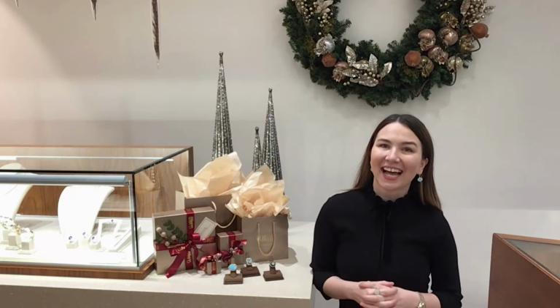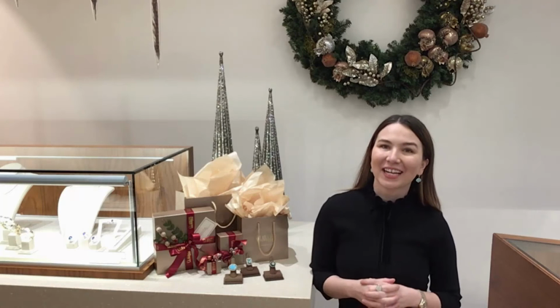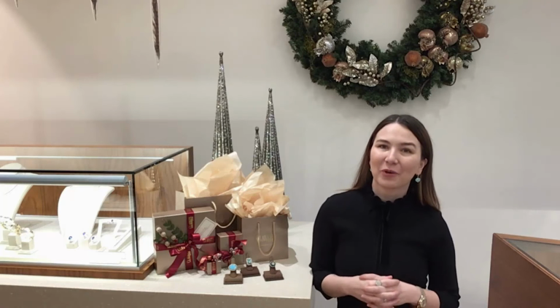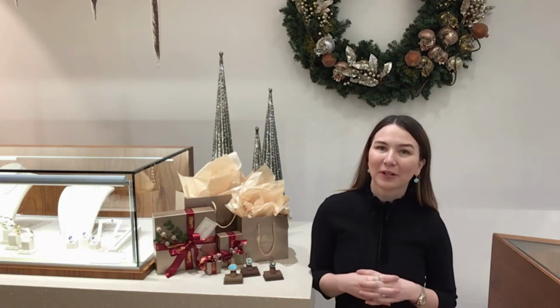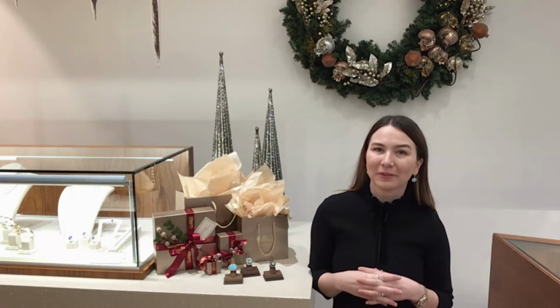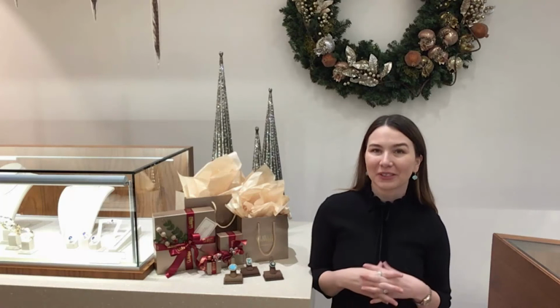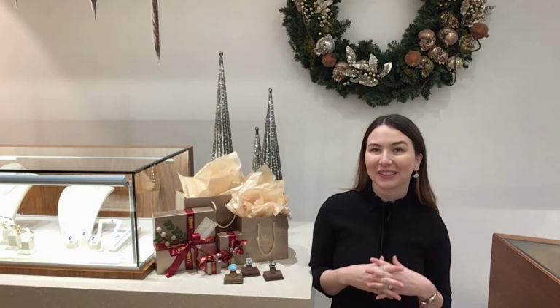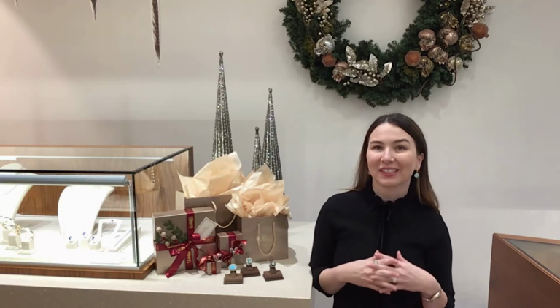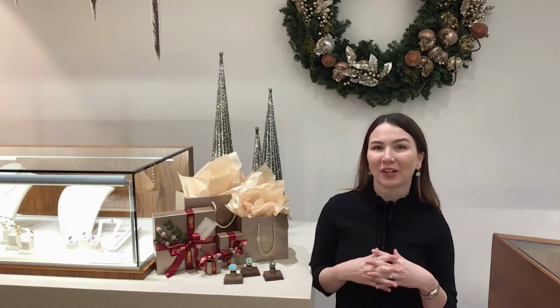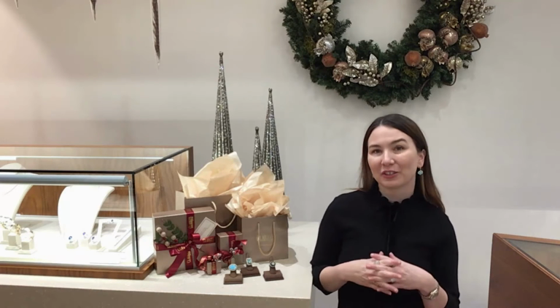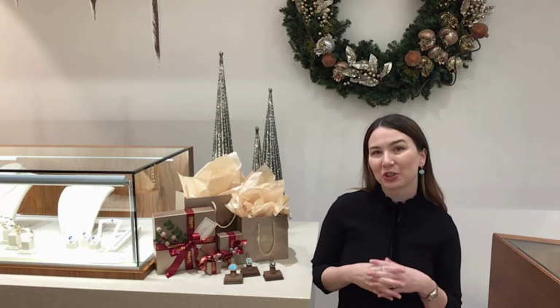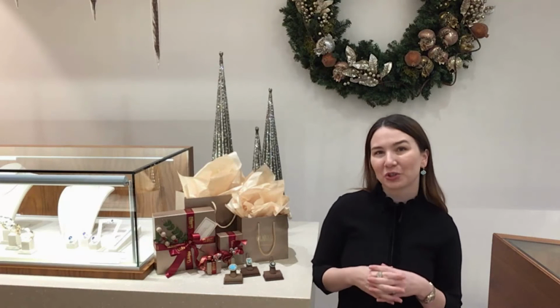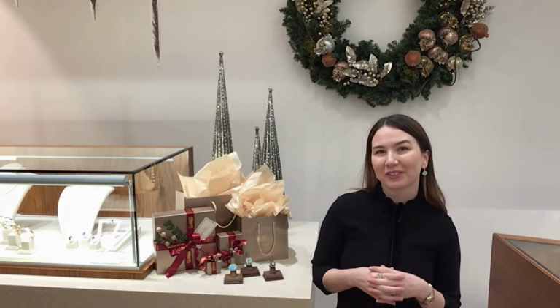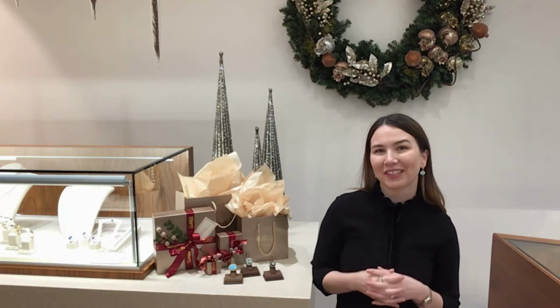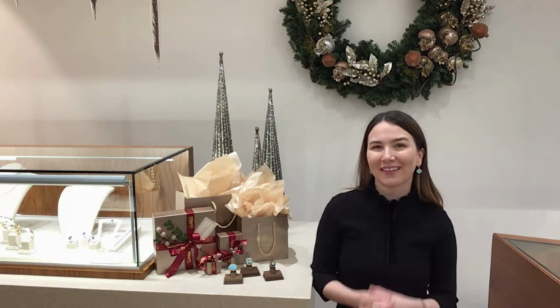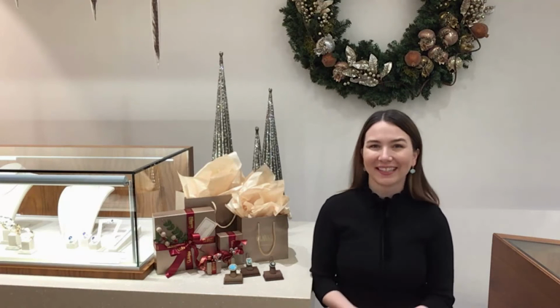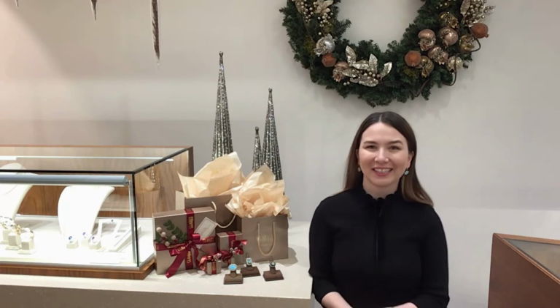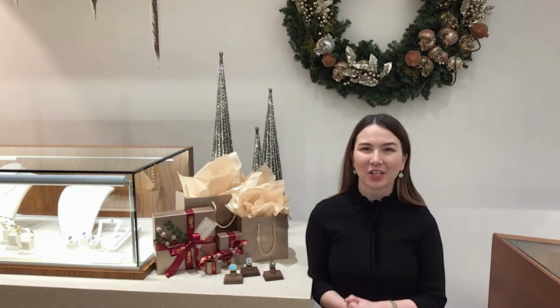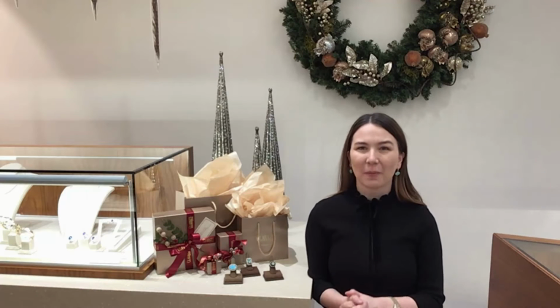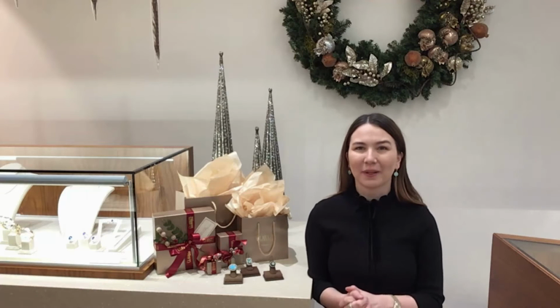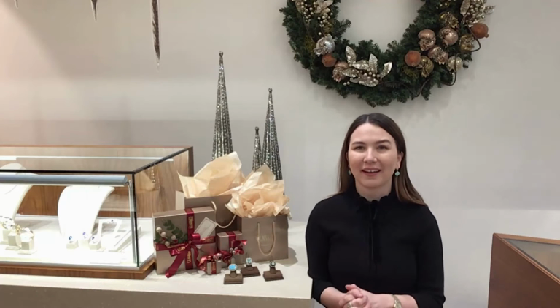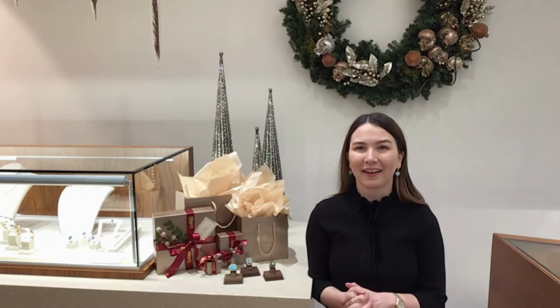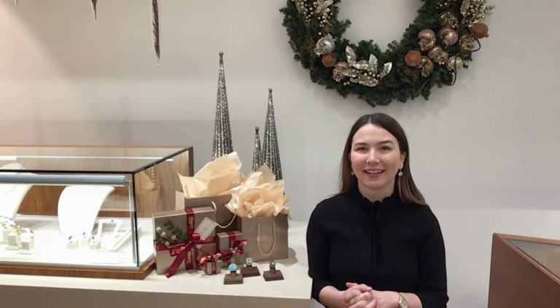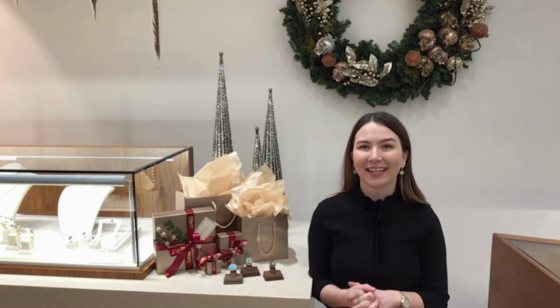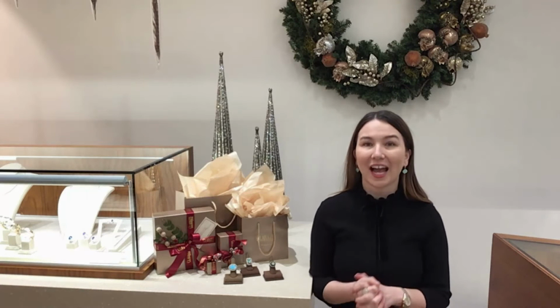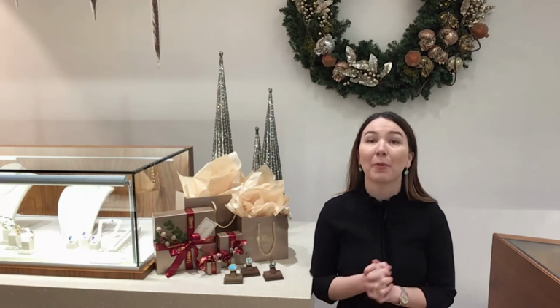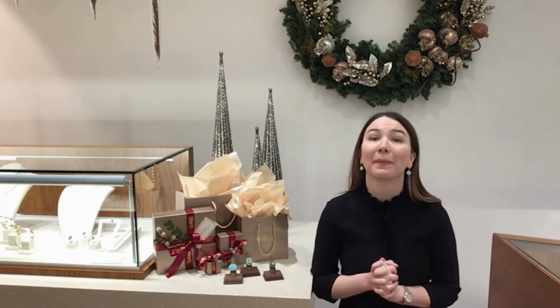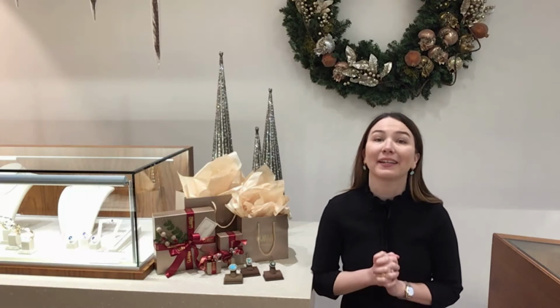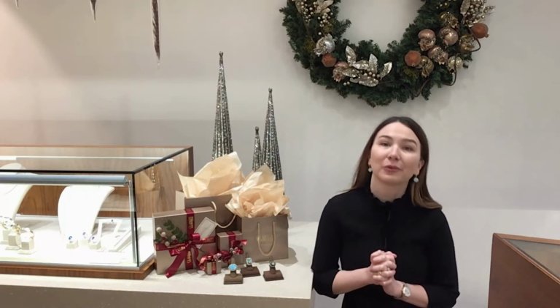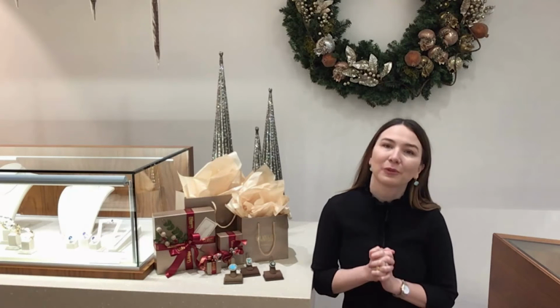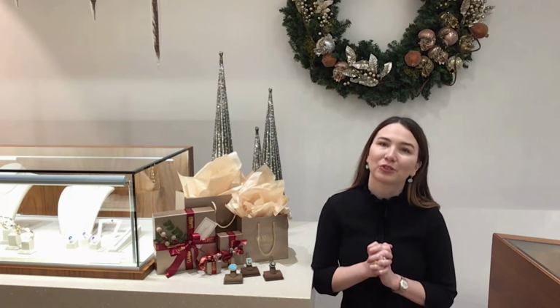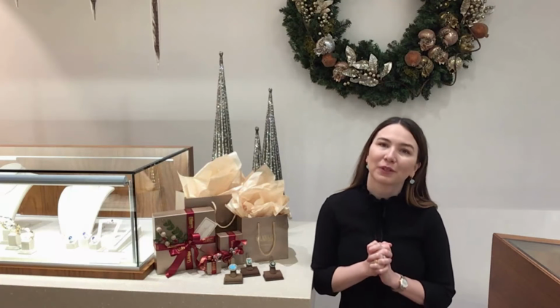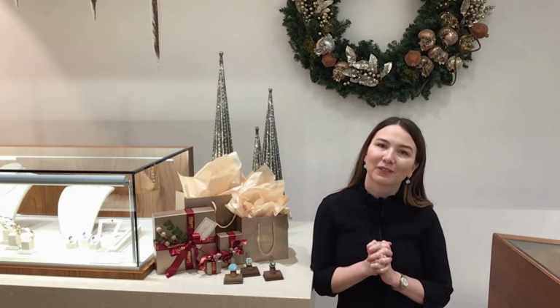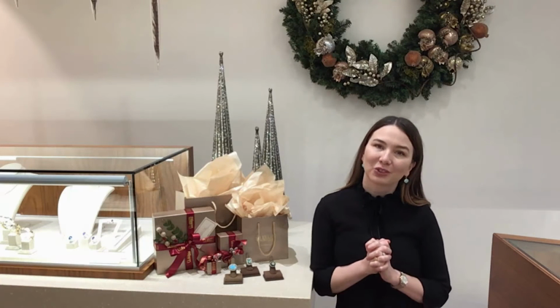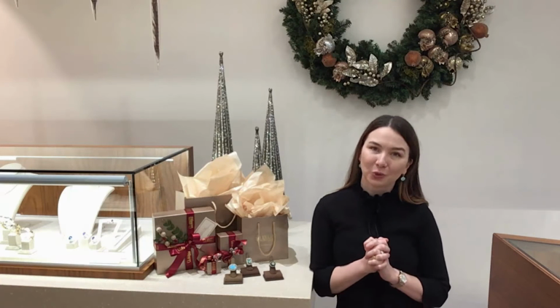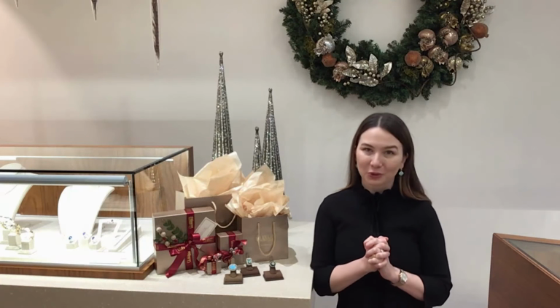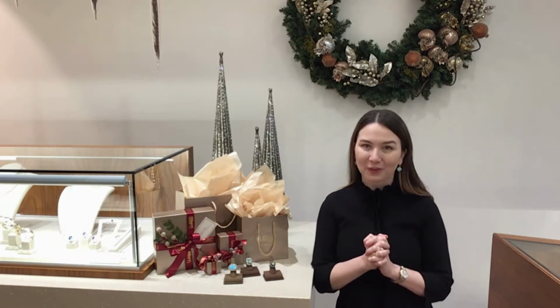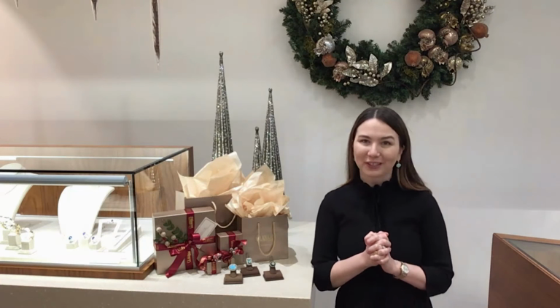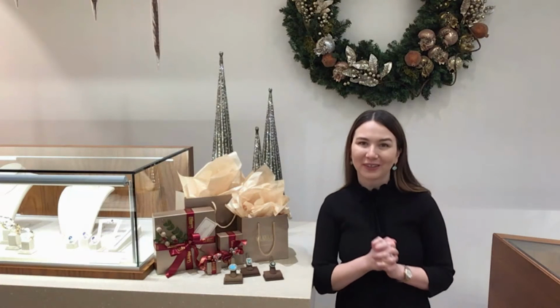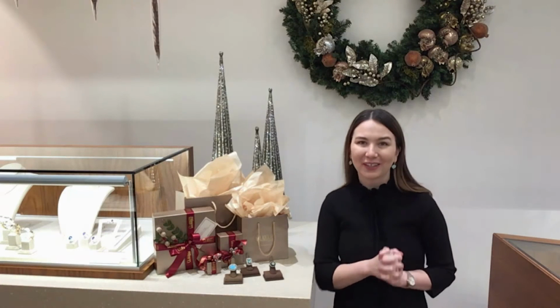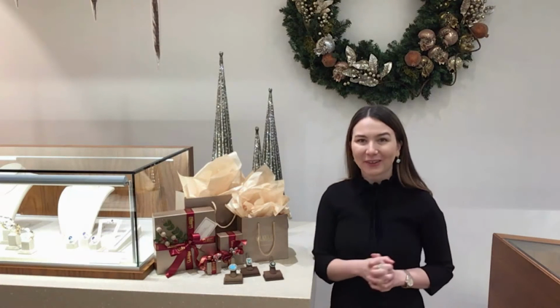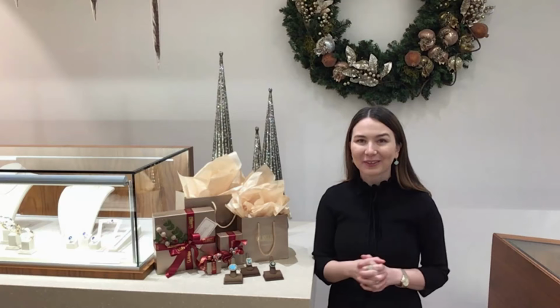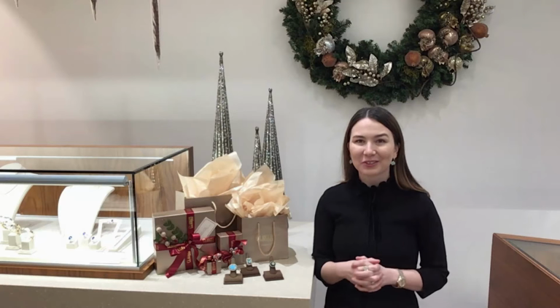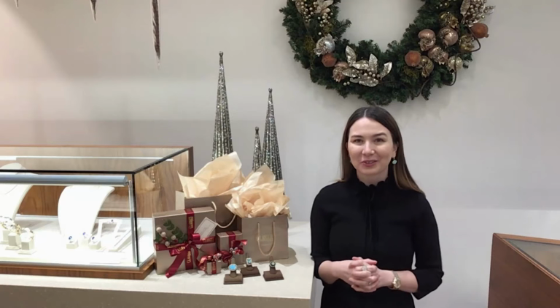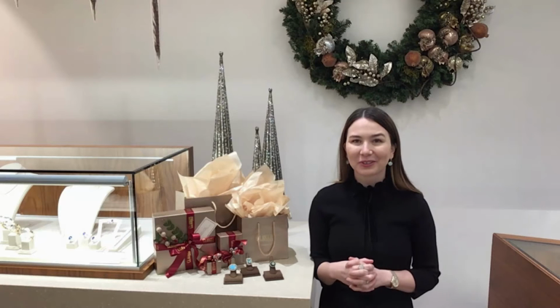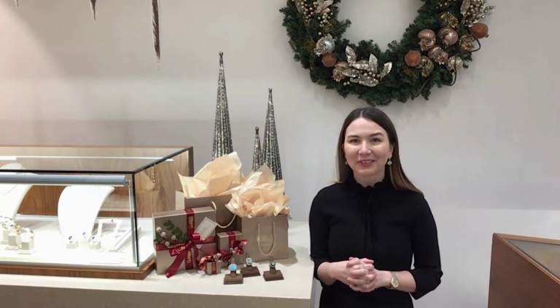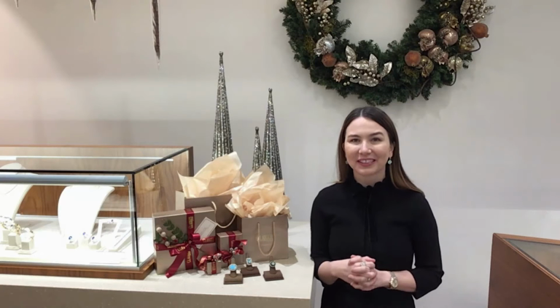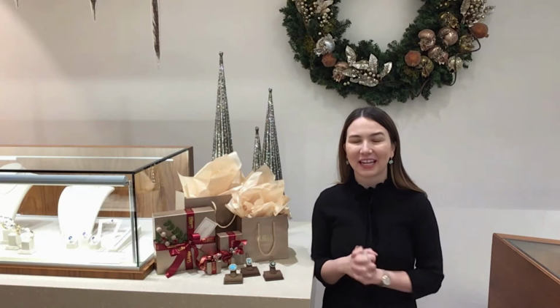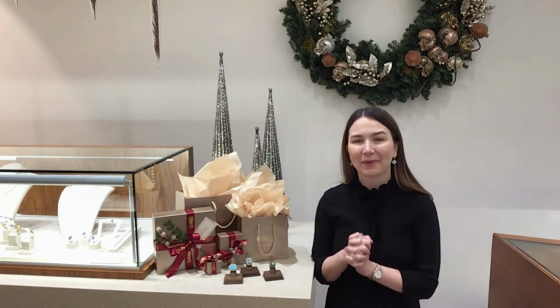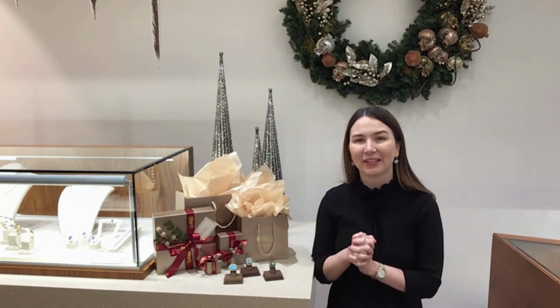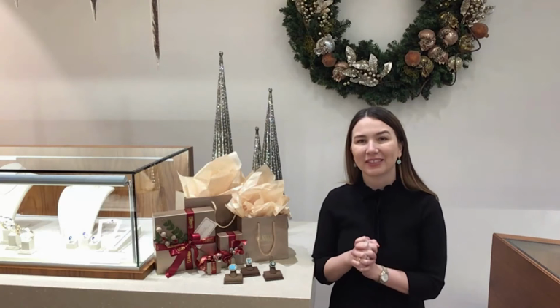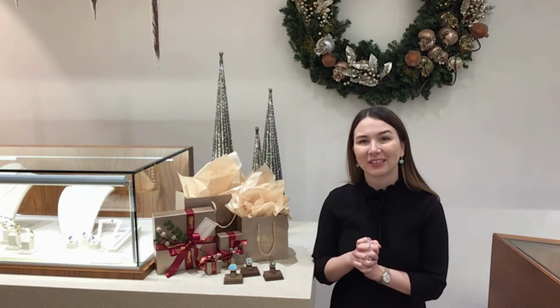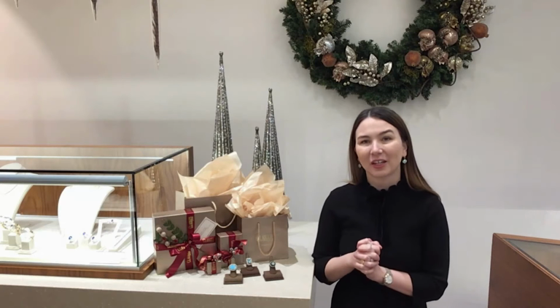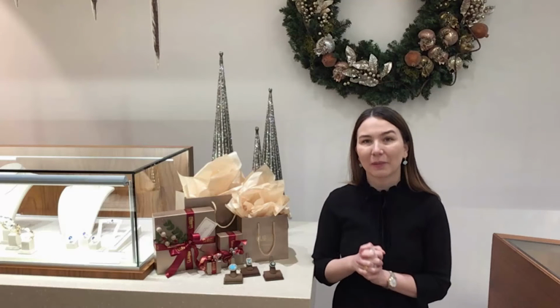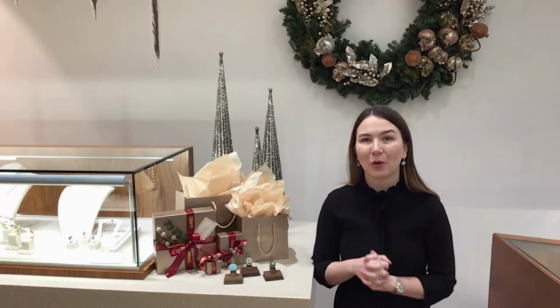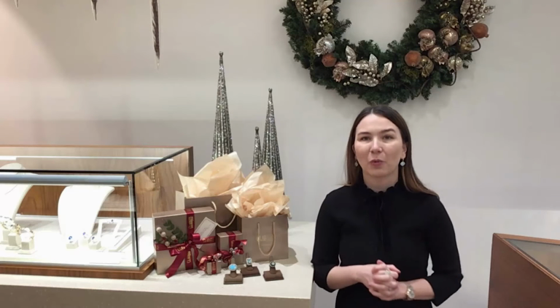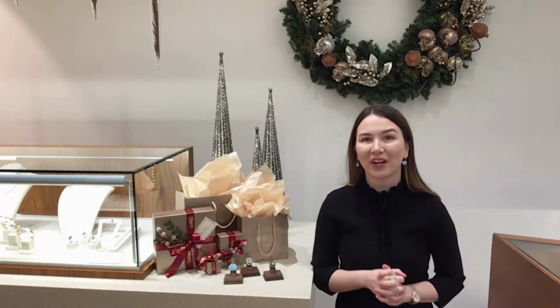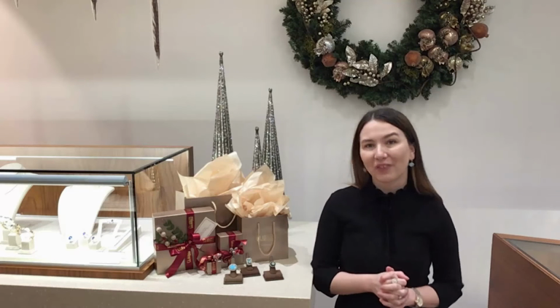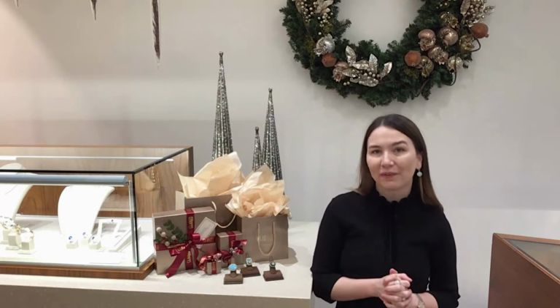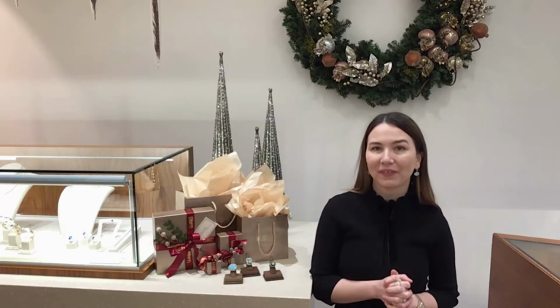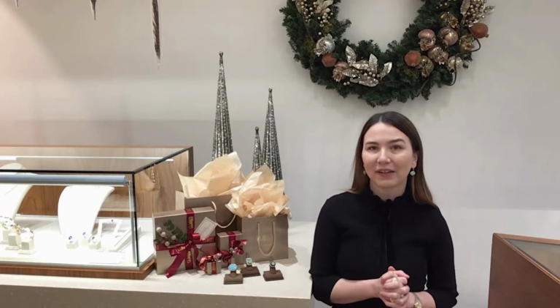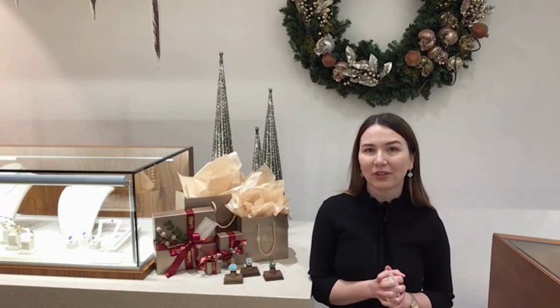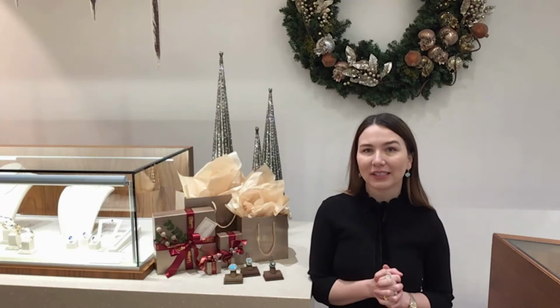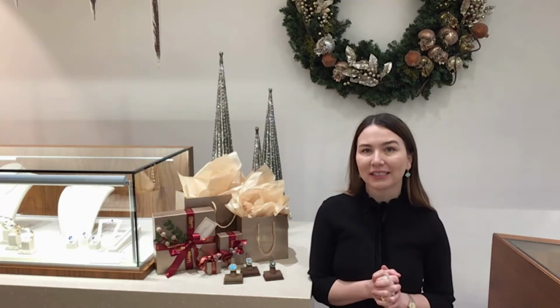Hi, welcome to the Clark's Jewelers Holiday Shopping Guide. I'm Amanda Woodruff, the store director at Clark's Jewelers, and I'm here to talk about one of our favorites.